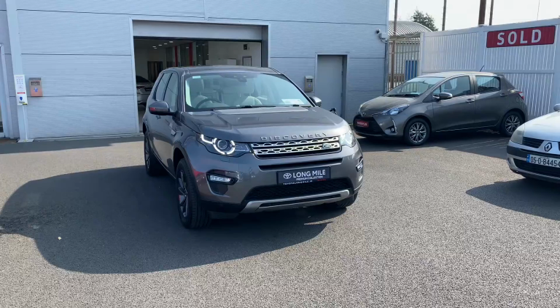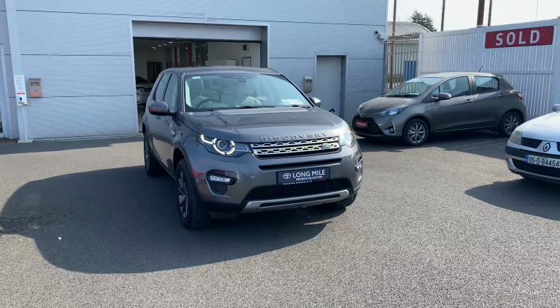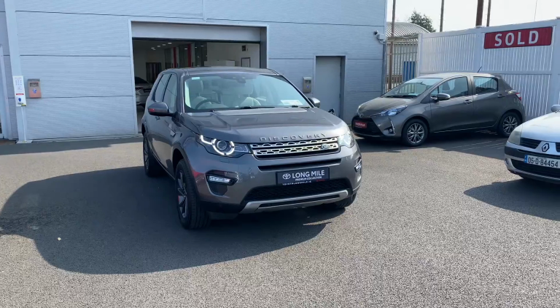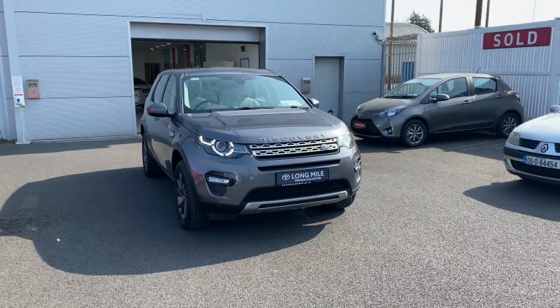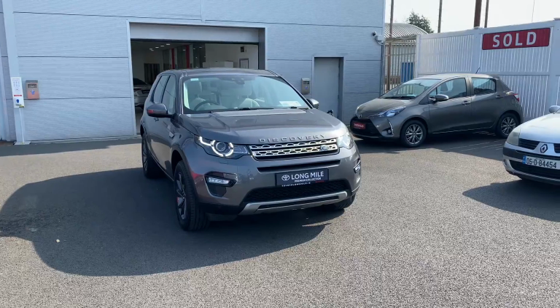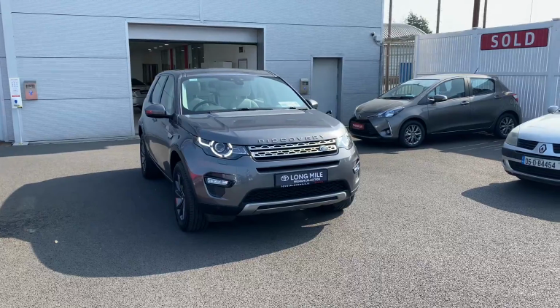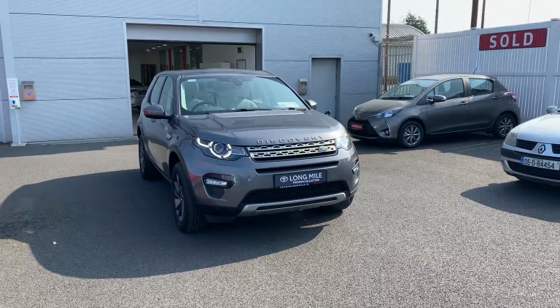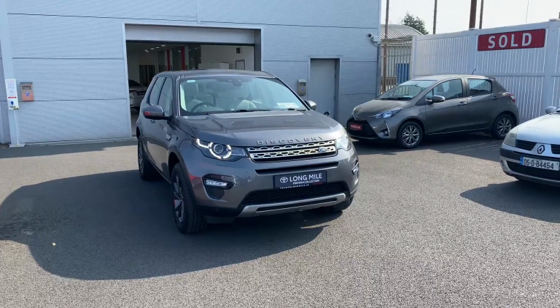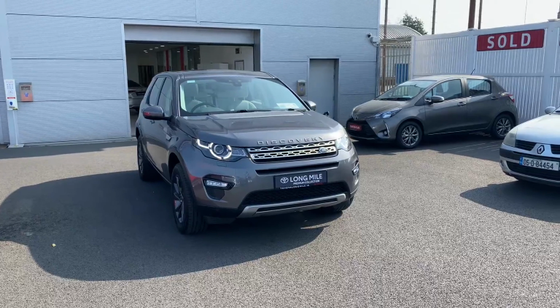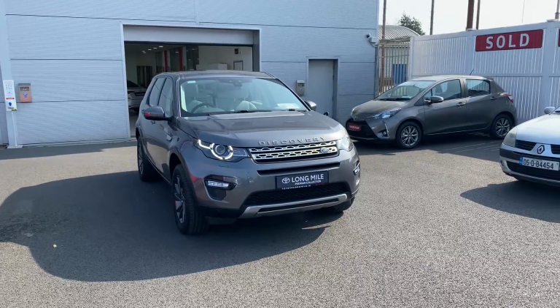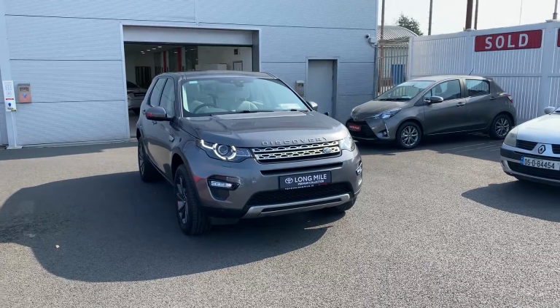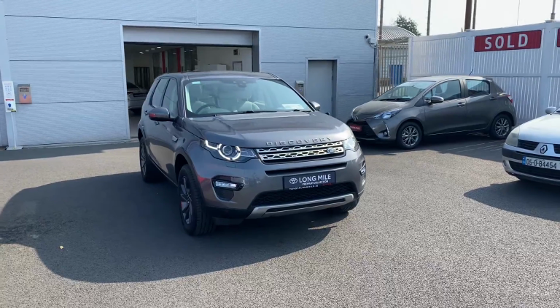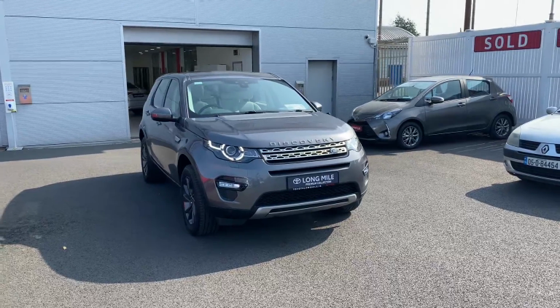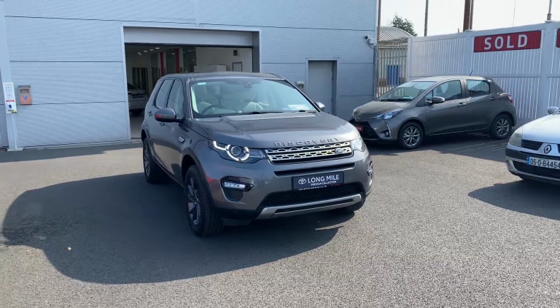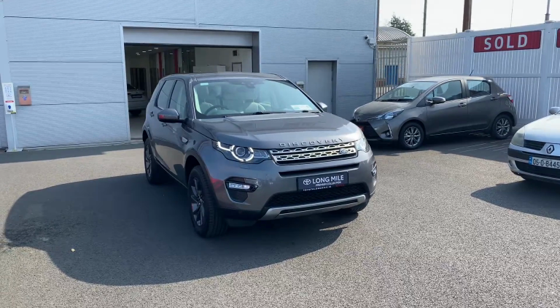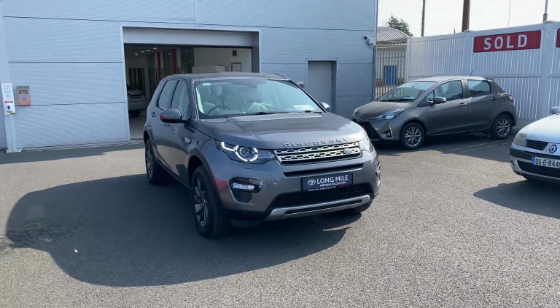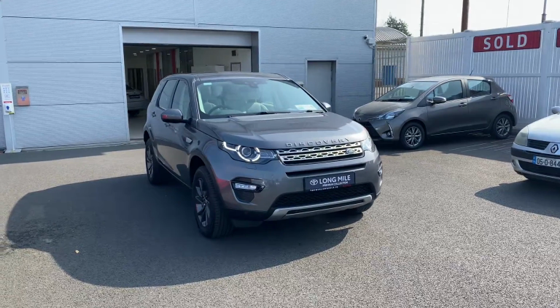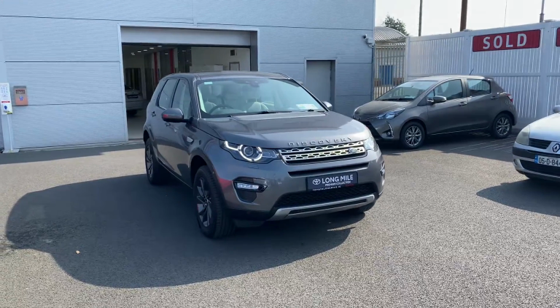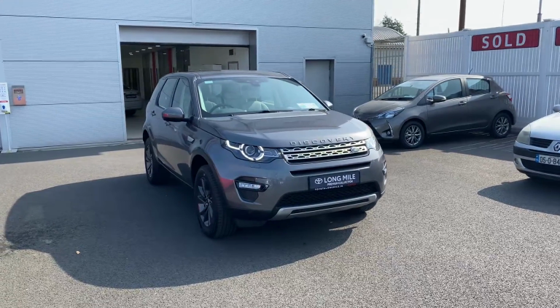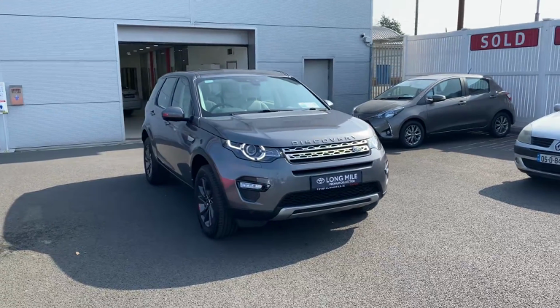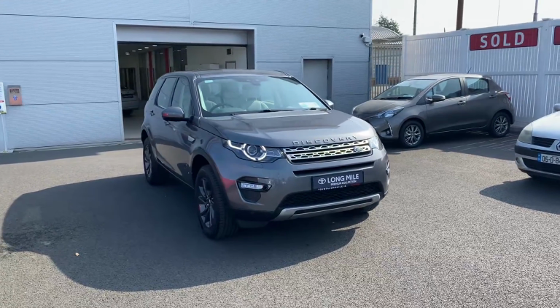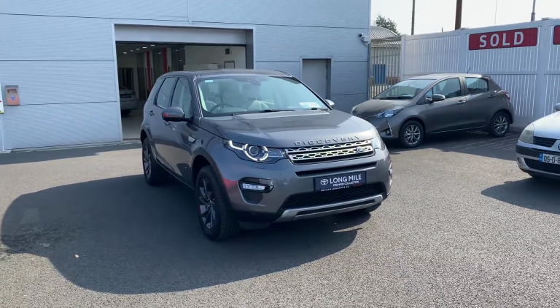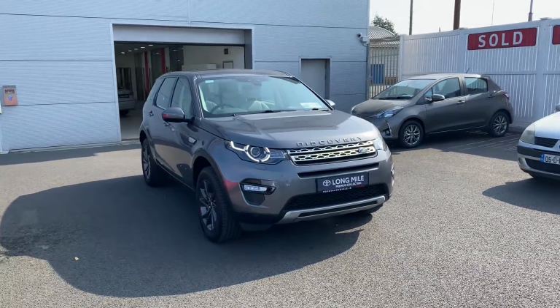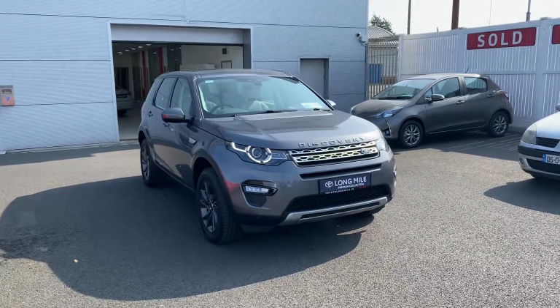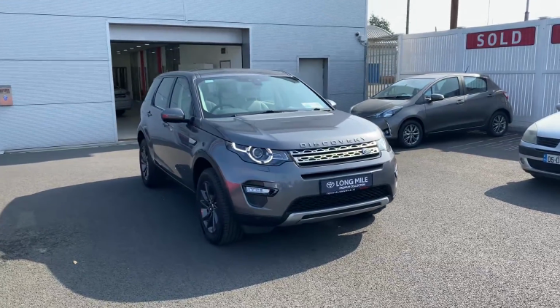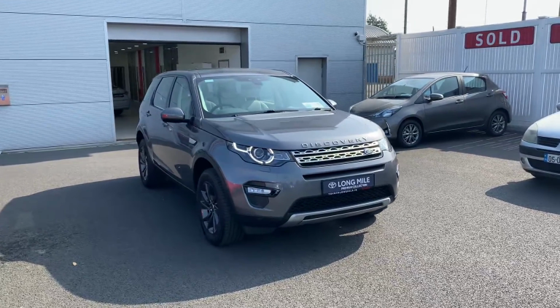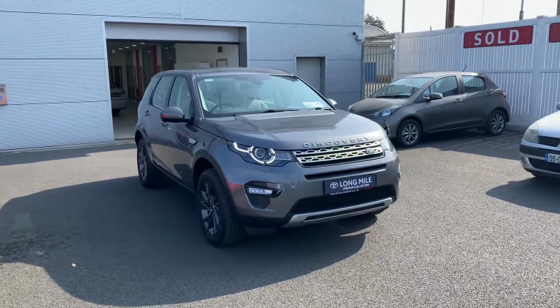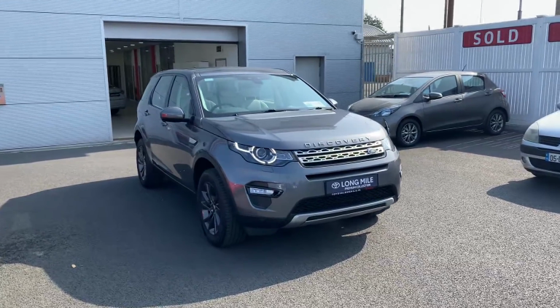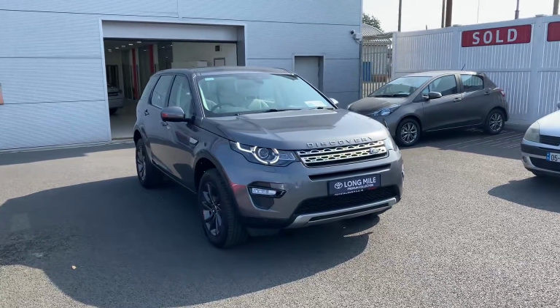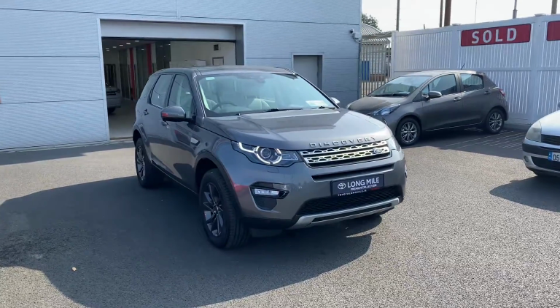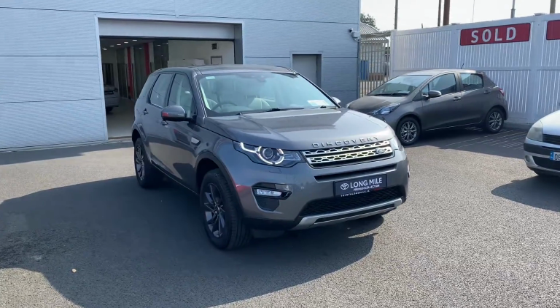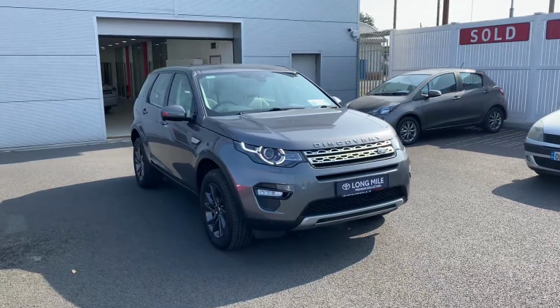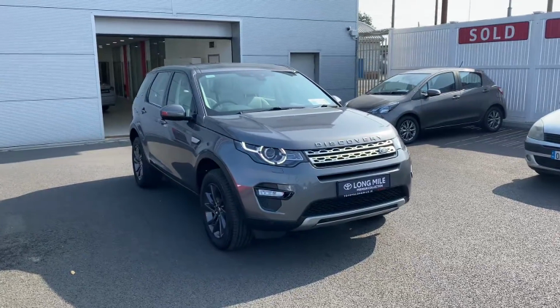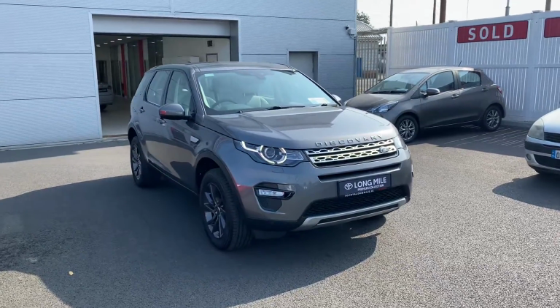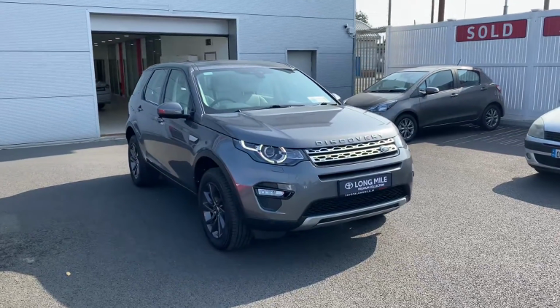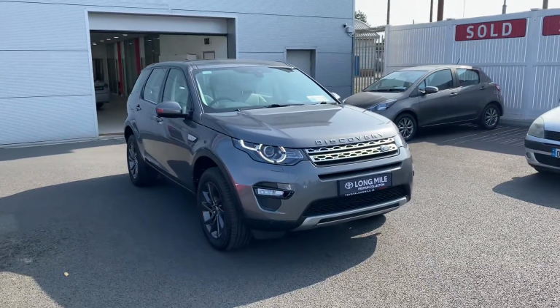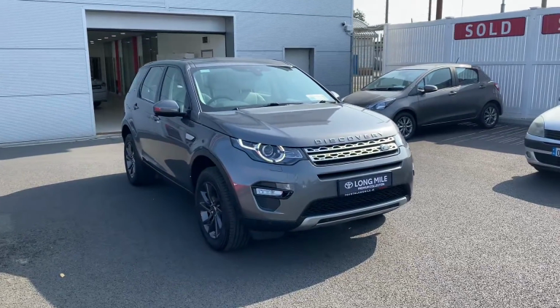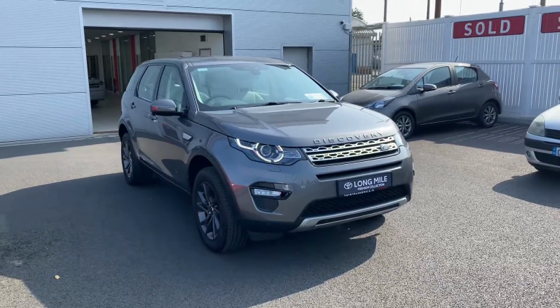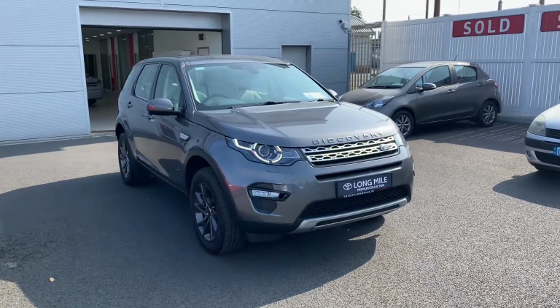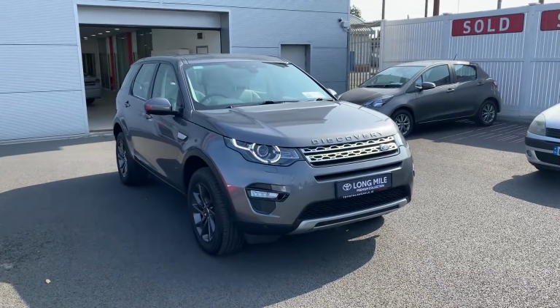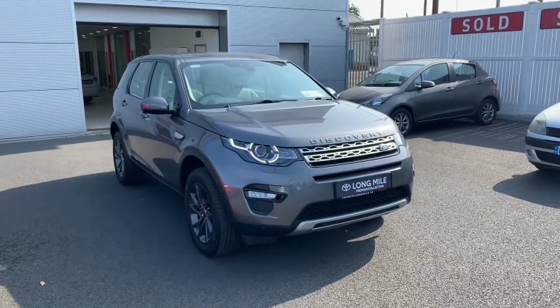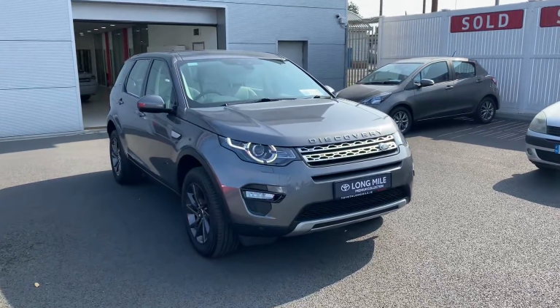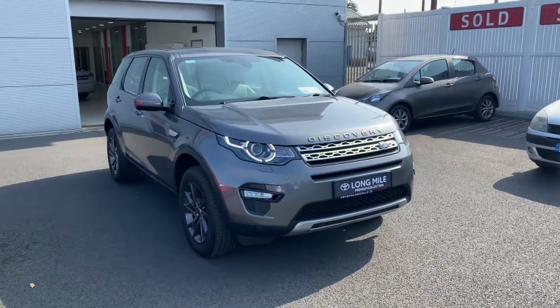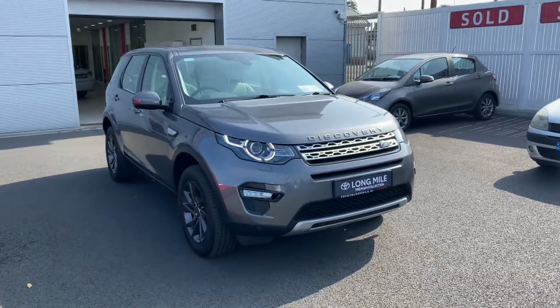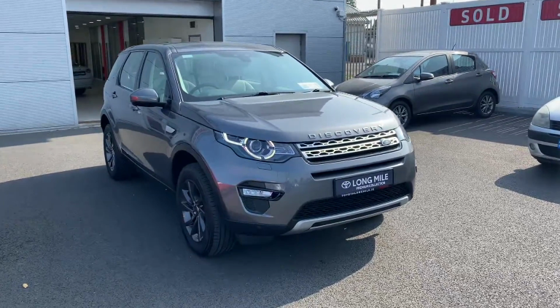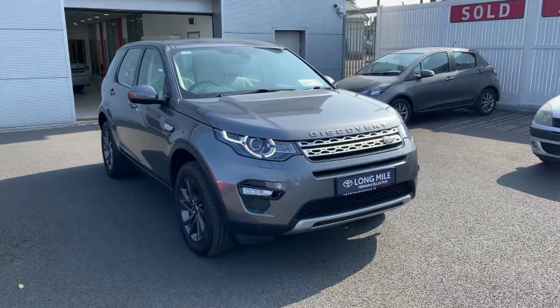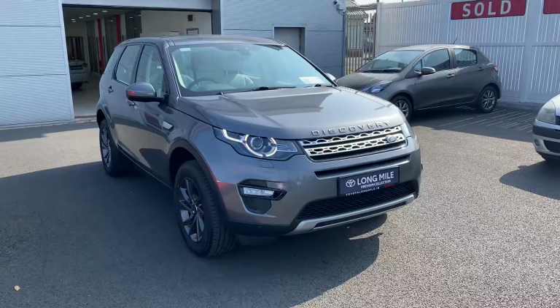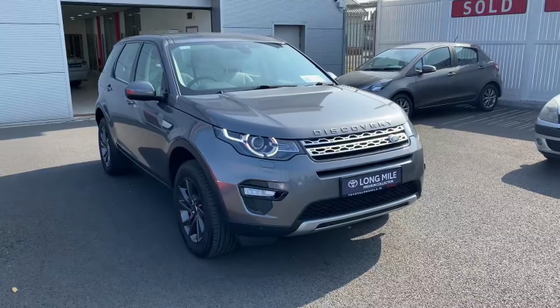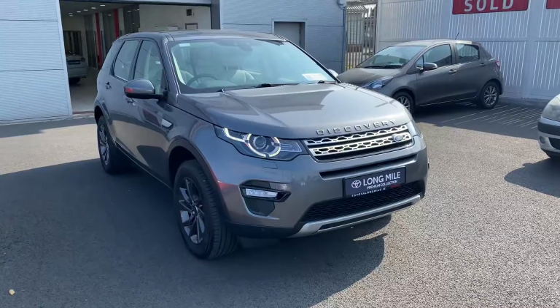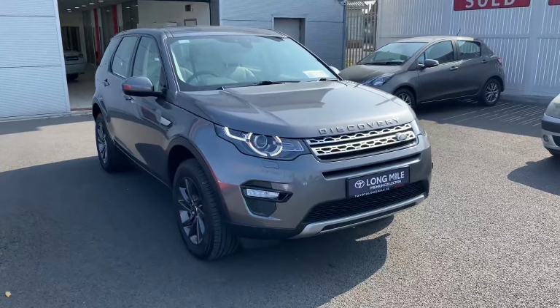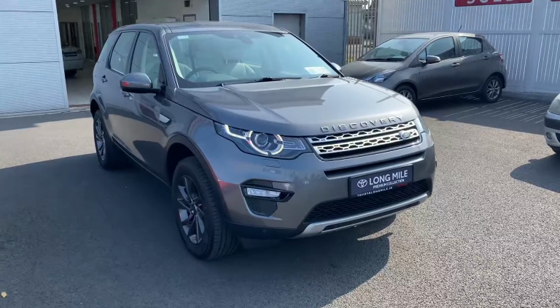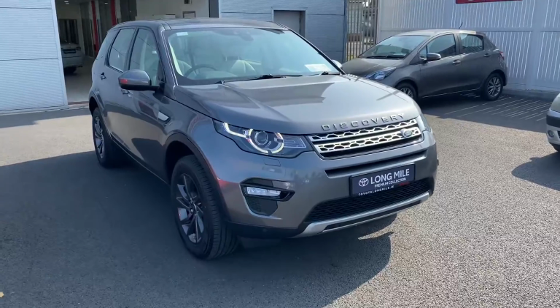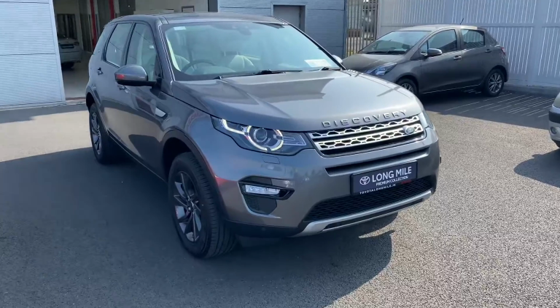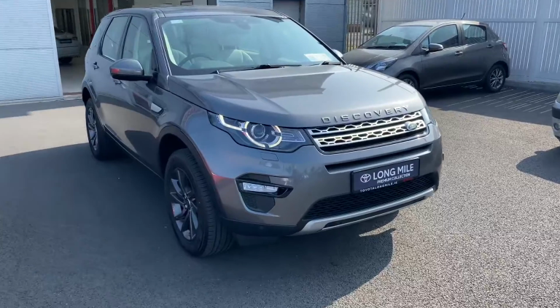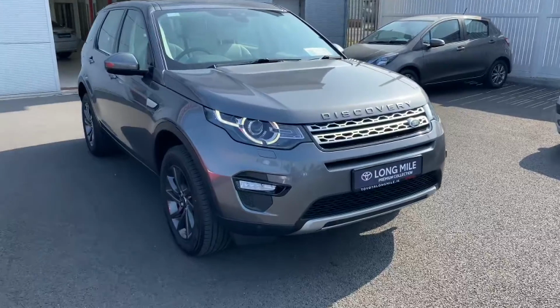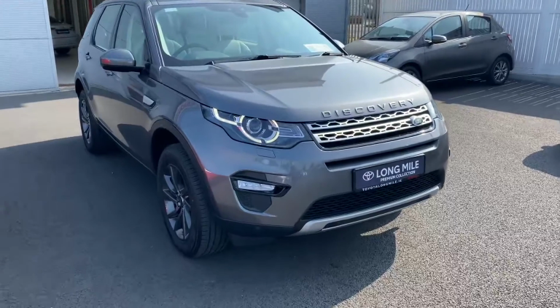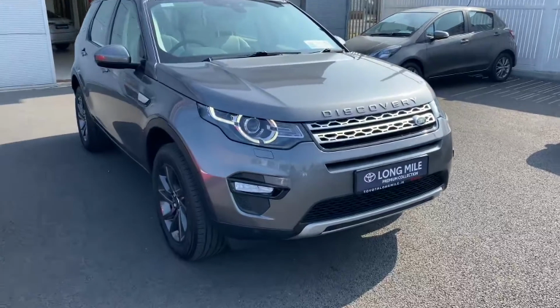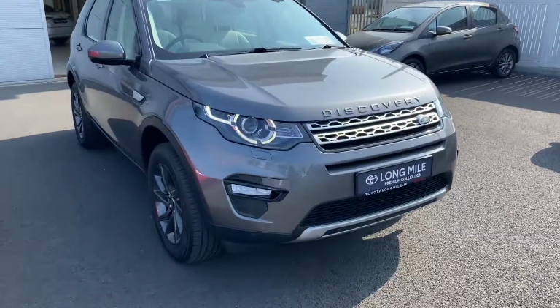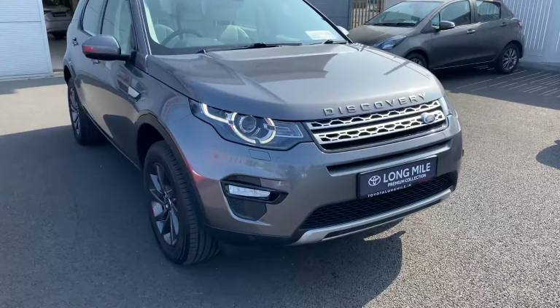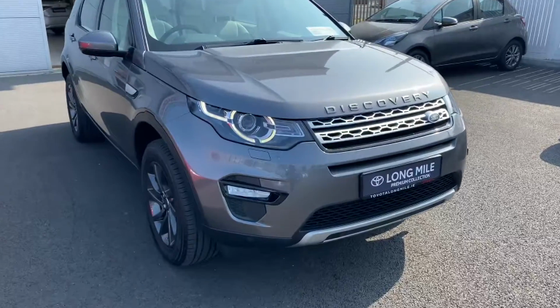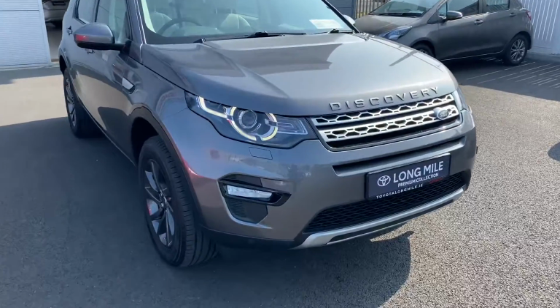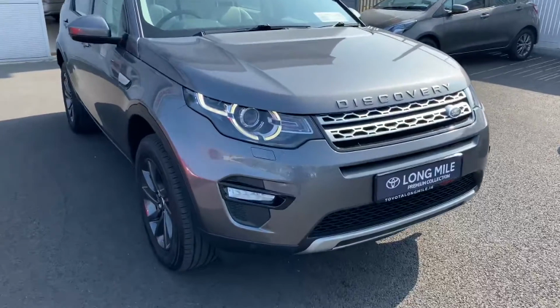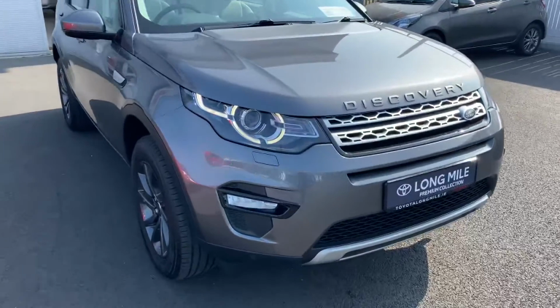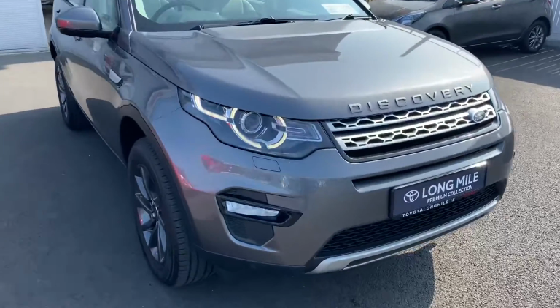Welcome to the Taylor Longmill. Here we have a 2017 Land Rover Discovery Sport 7-seater HSE, finished in metallic grey.